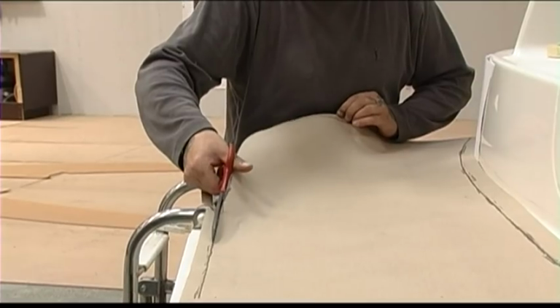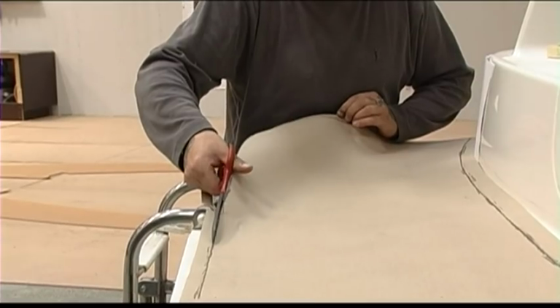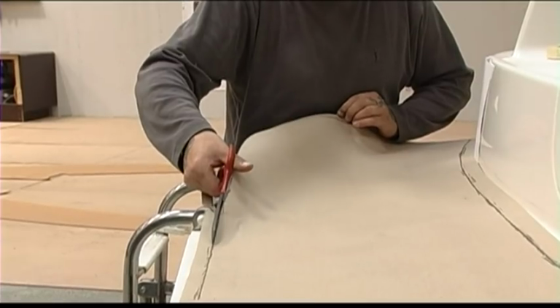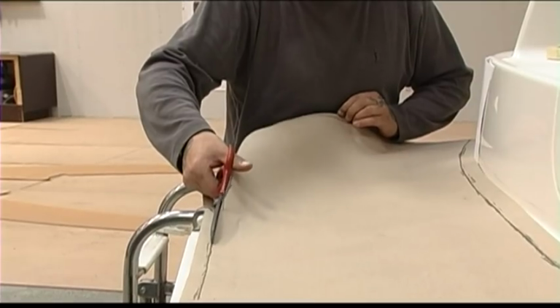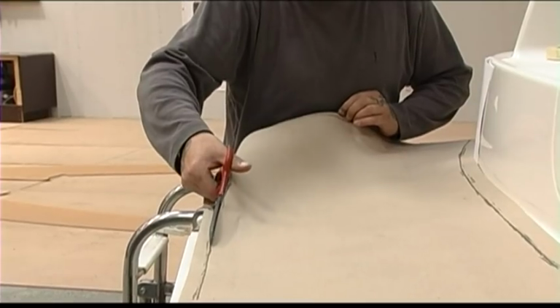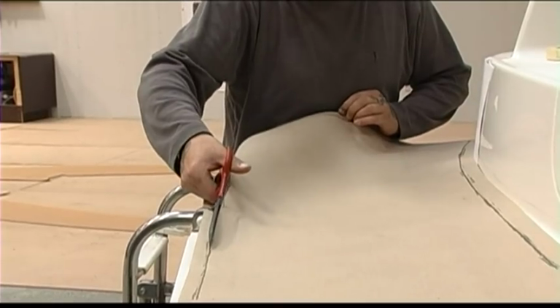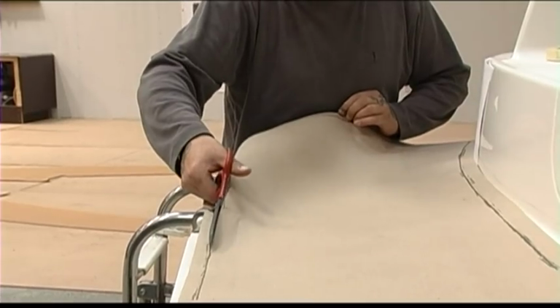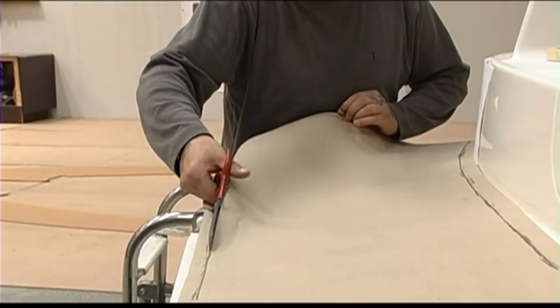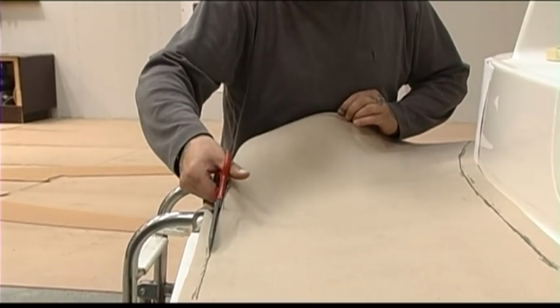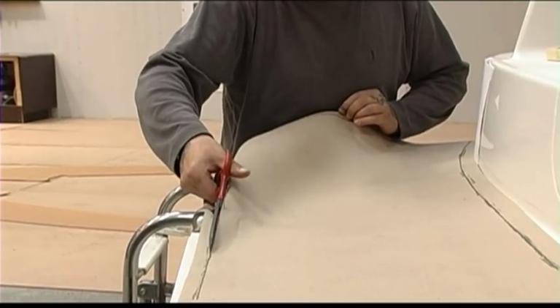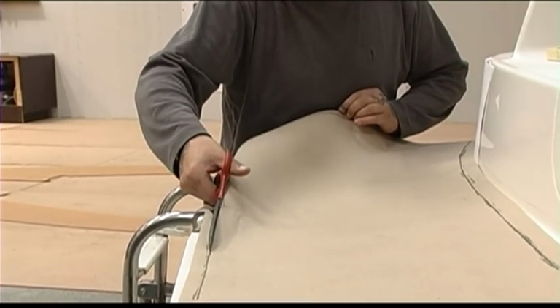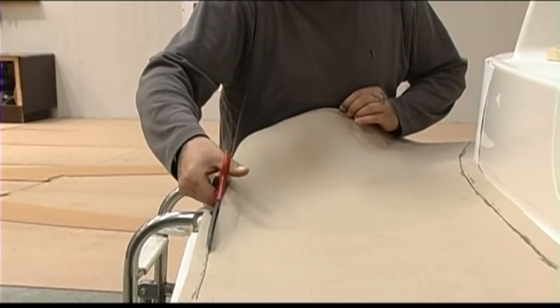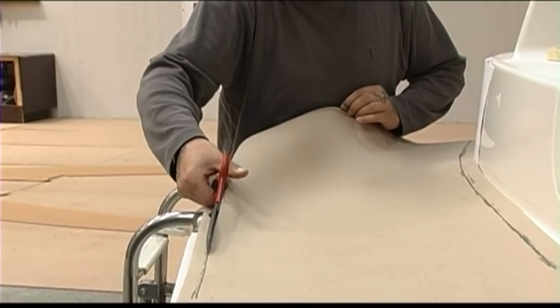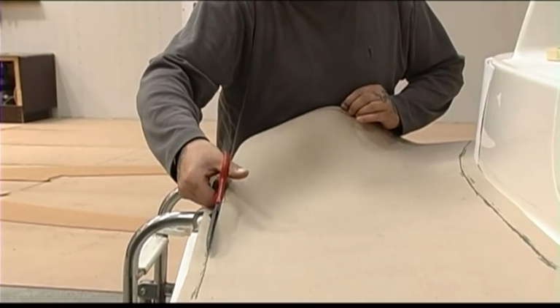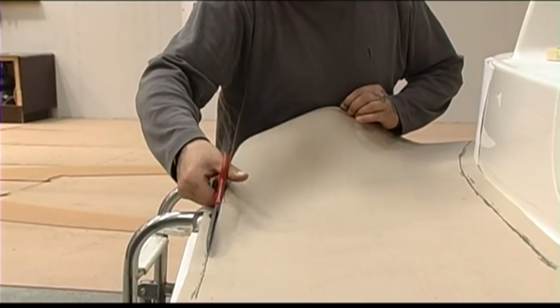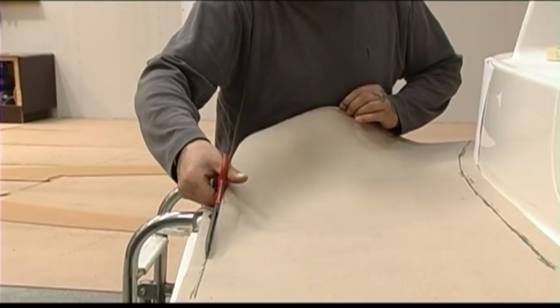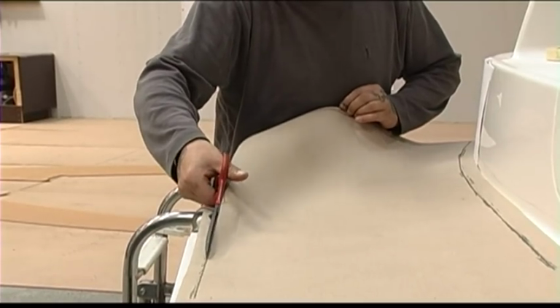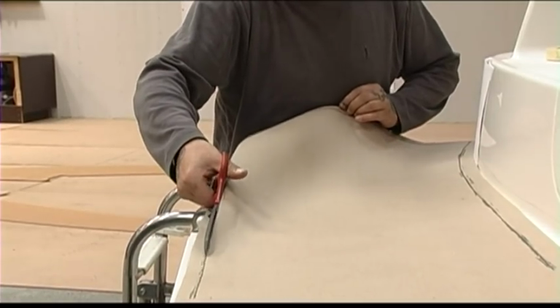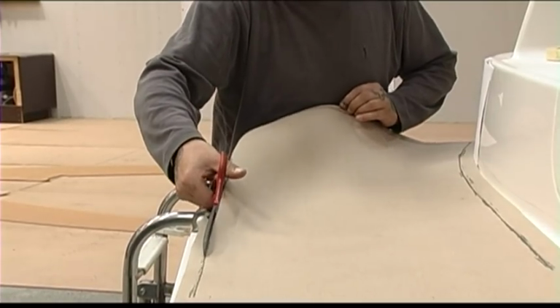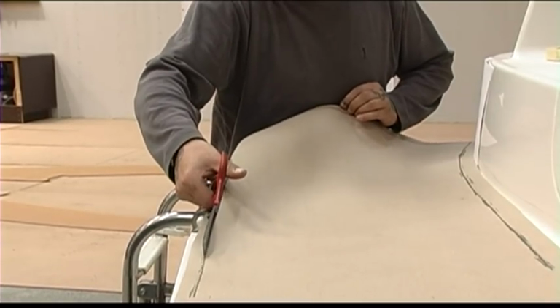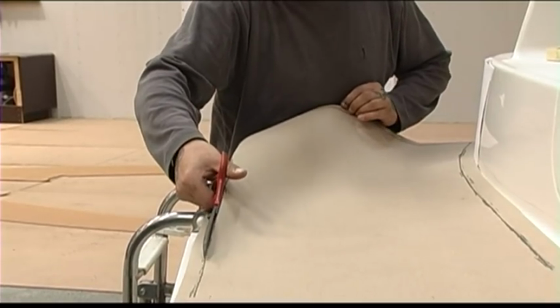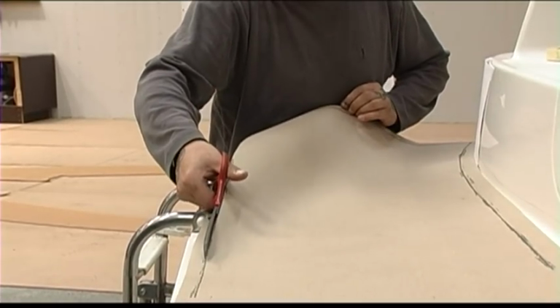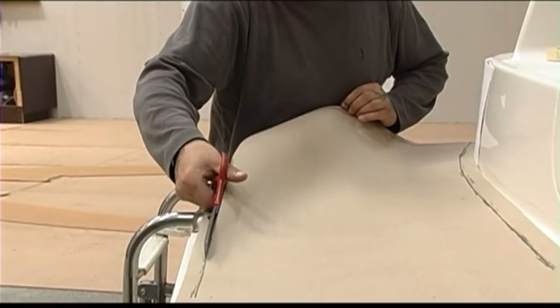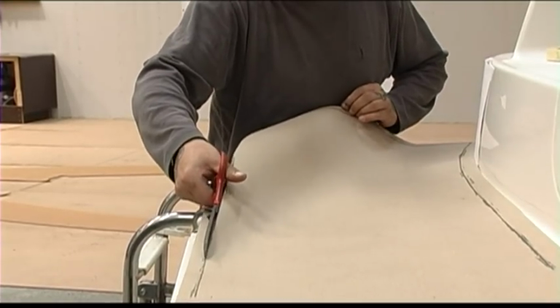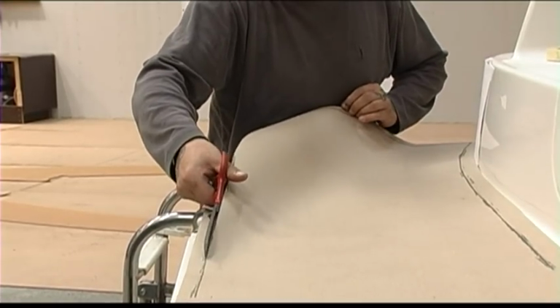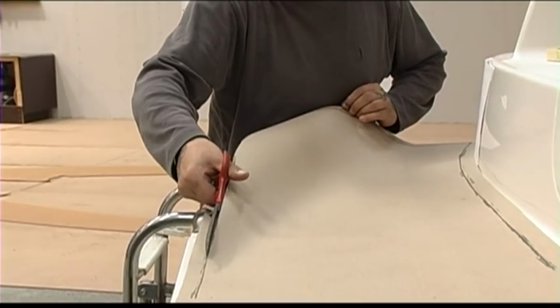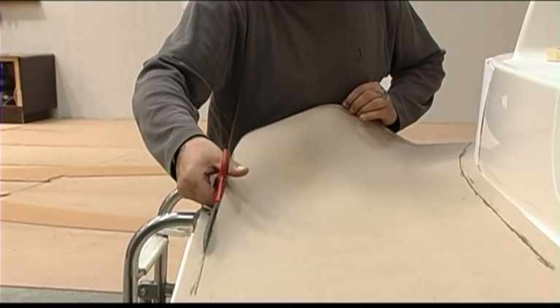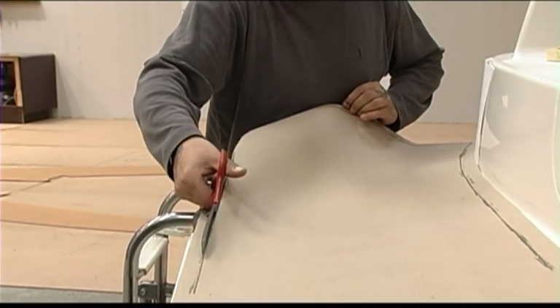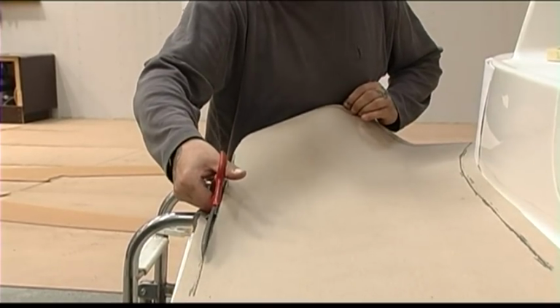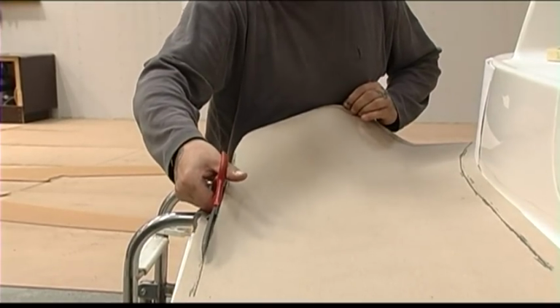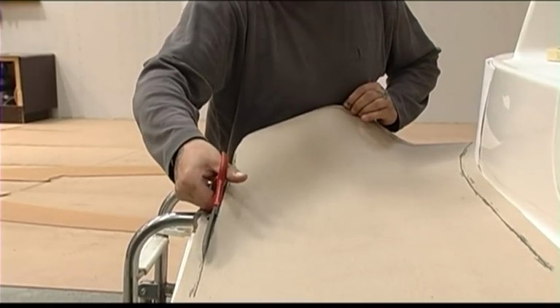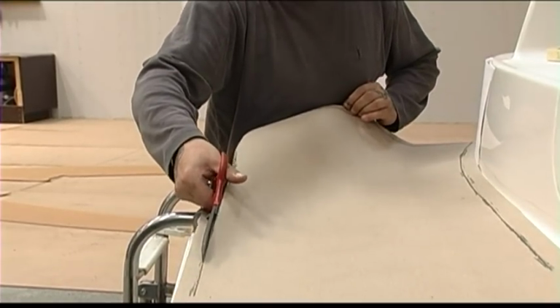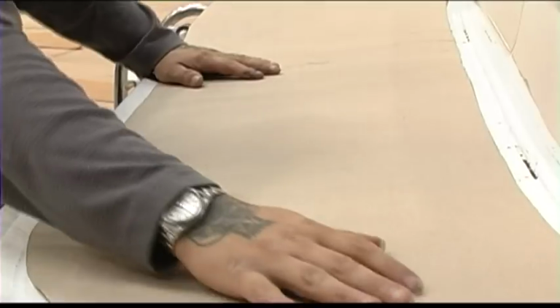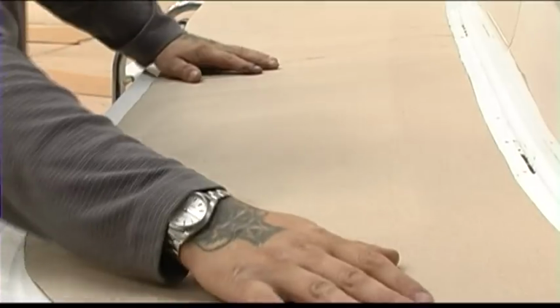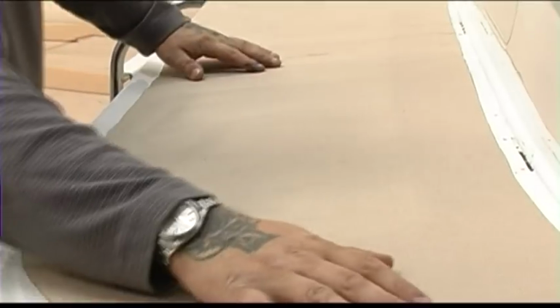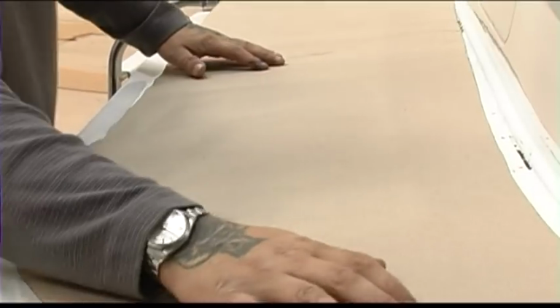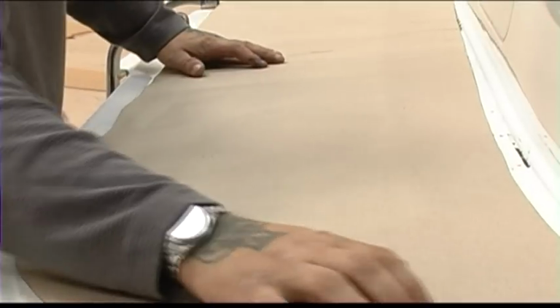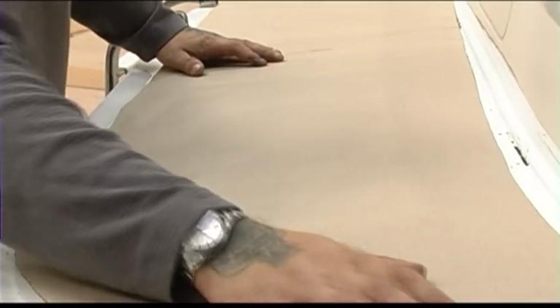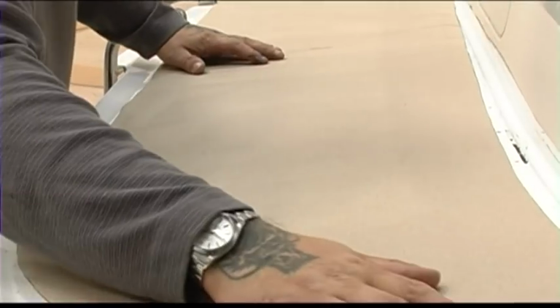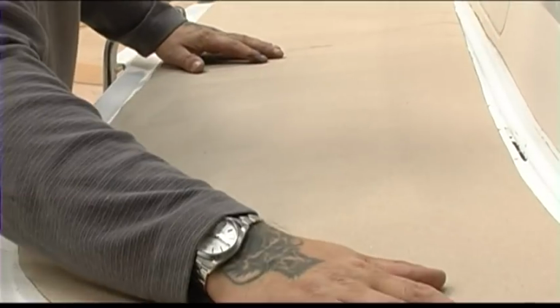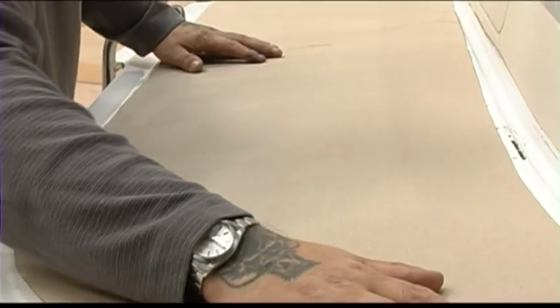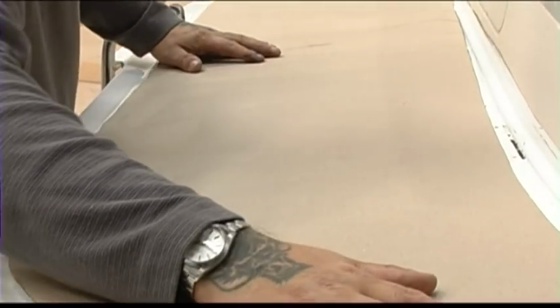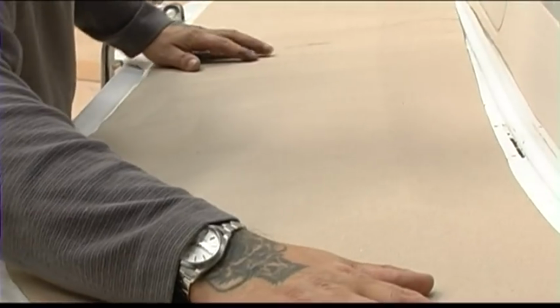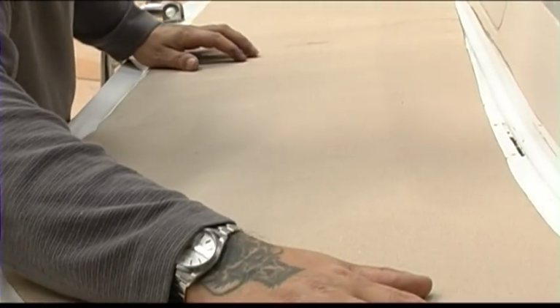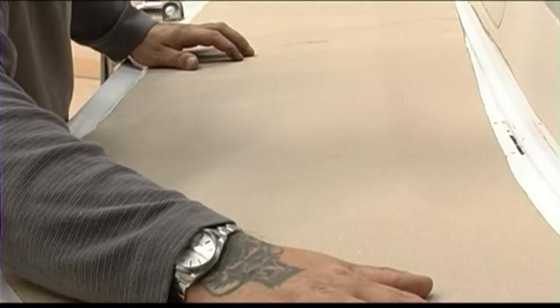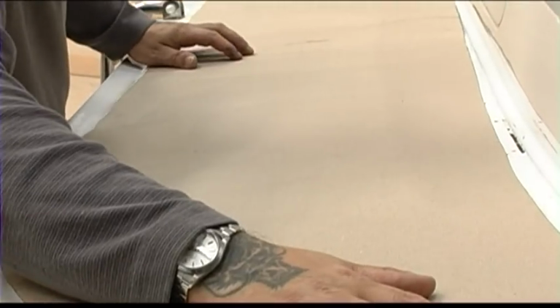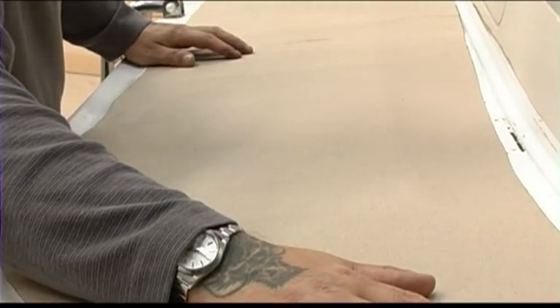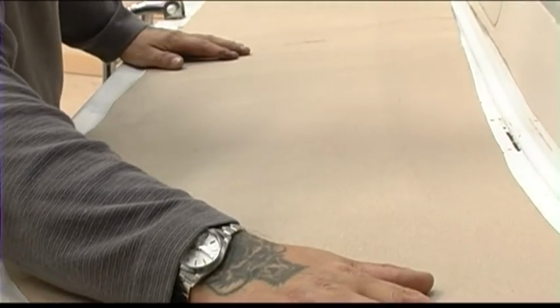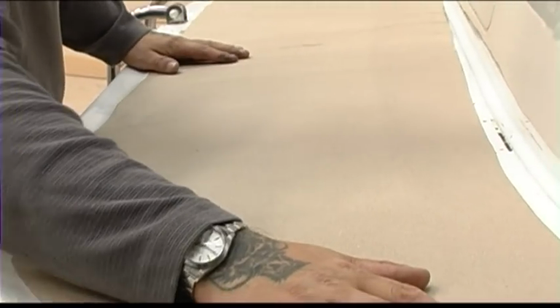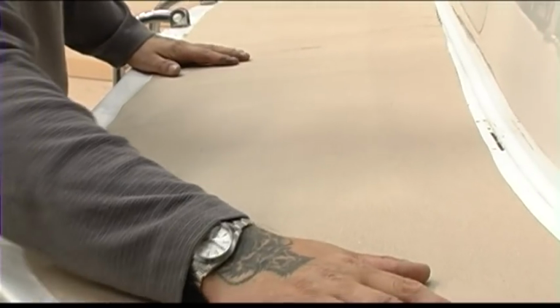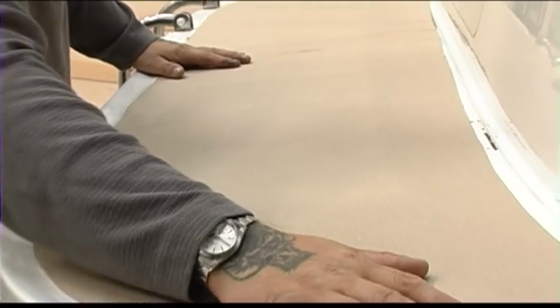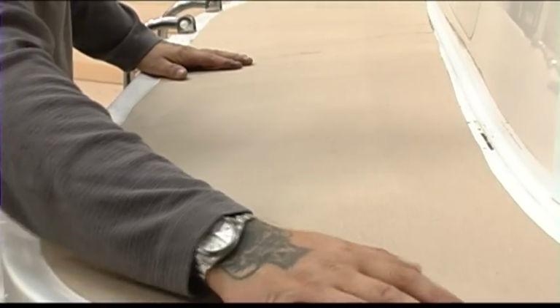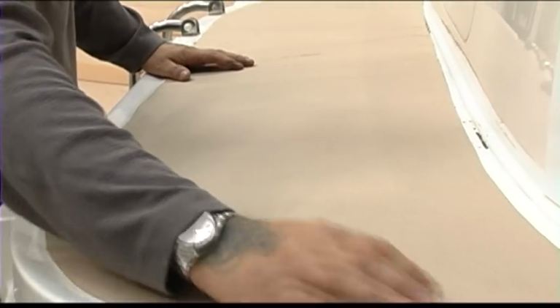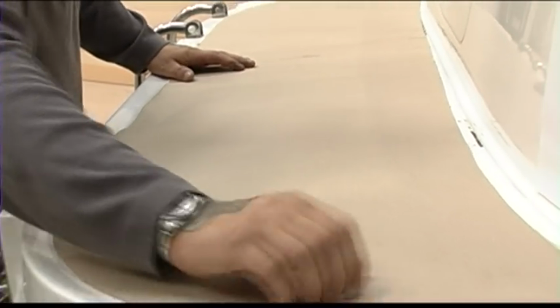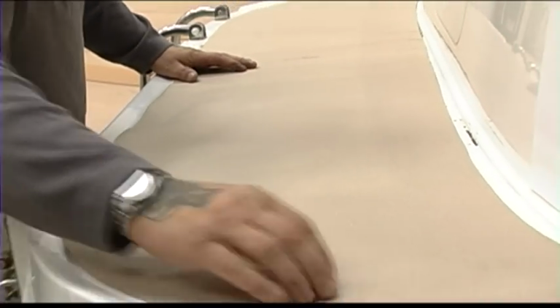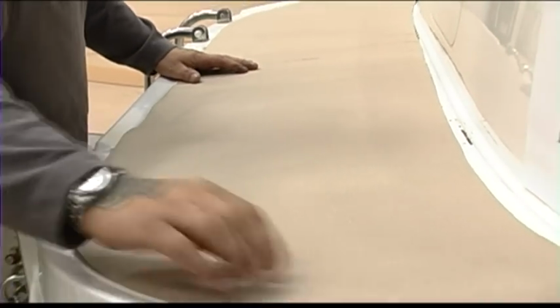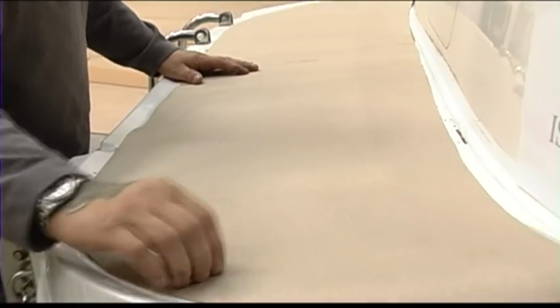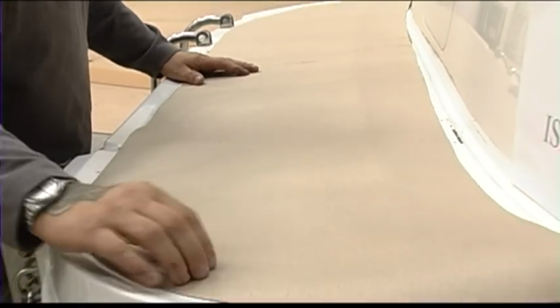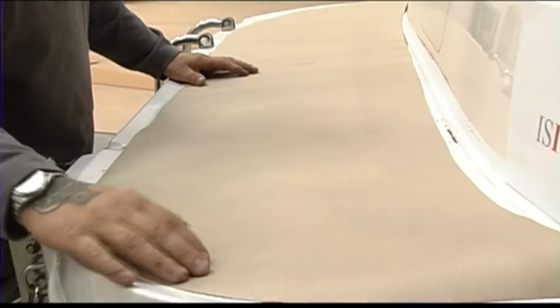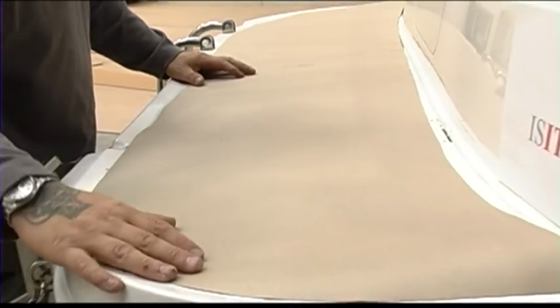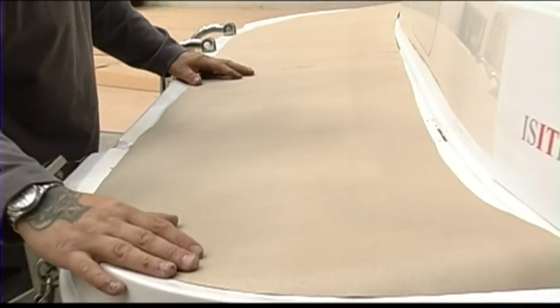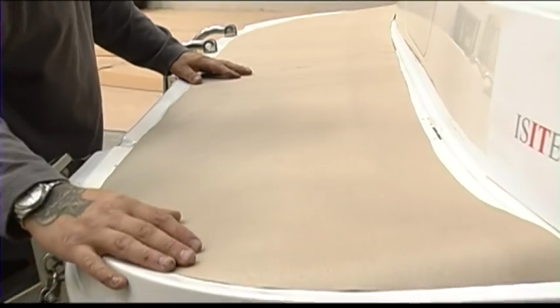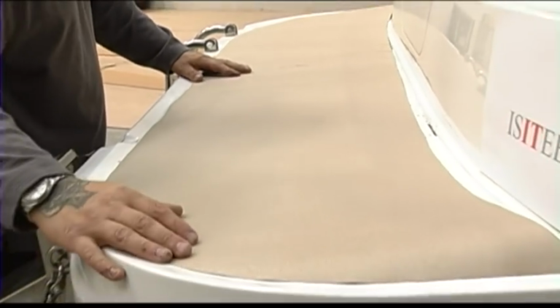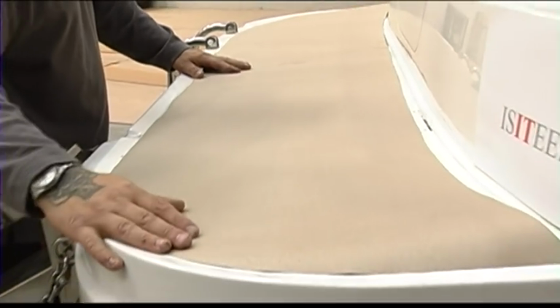Find the center line and transfer it to the template. Cut the template out to full size and lay it on the deck to check that it fits.